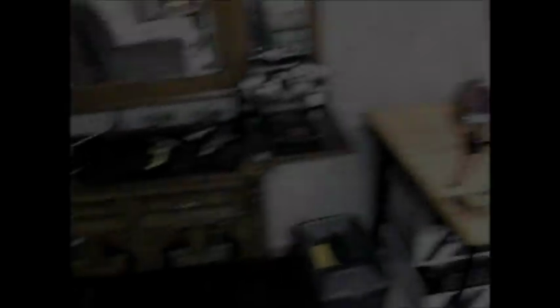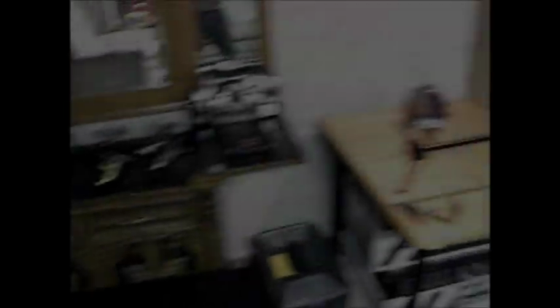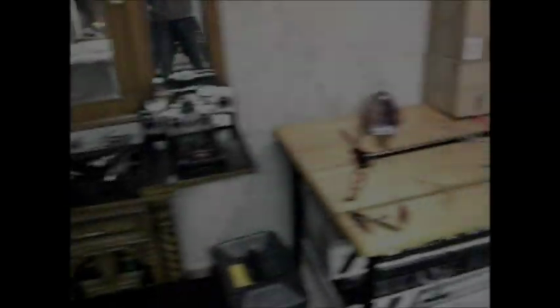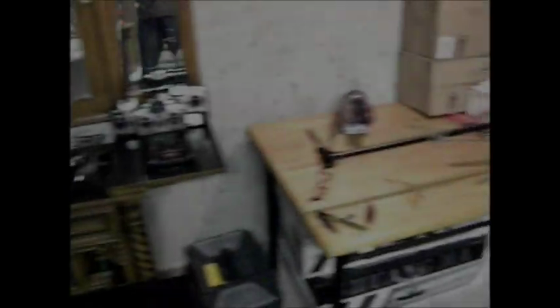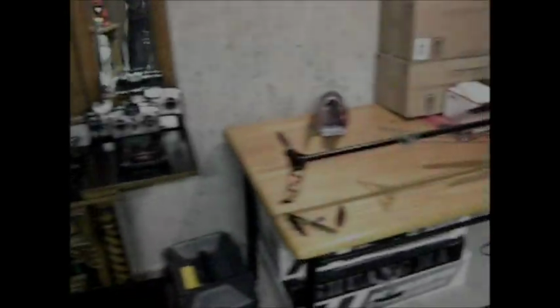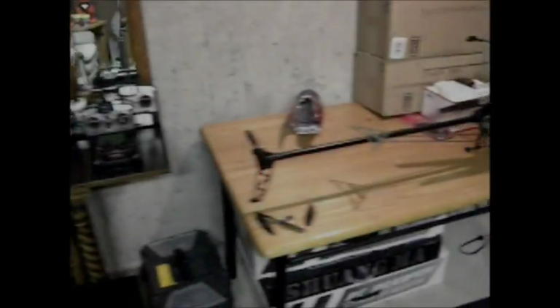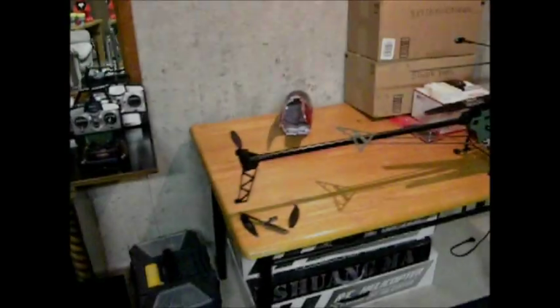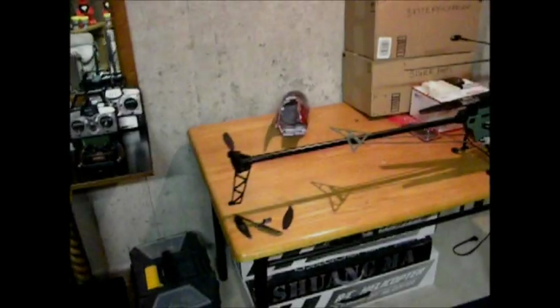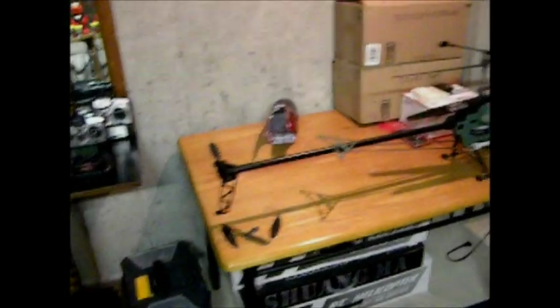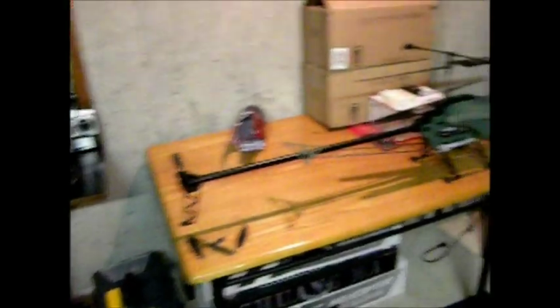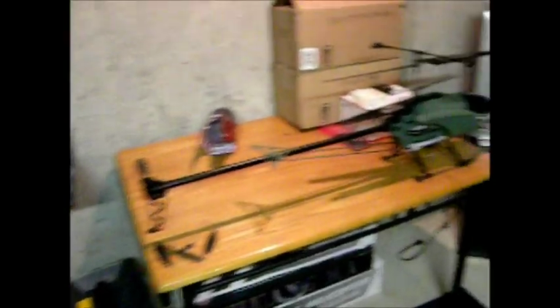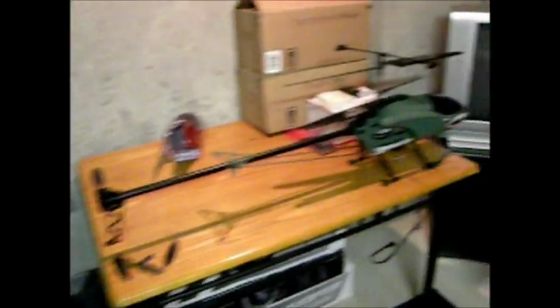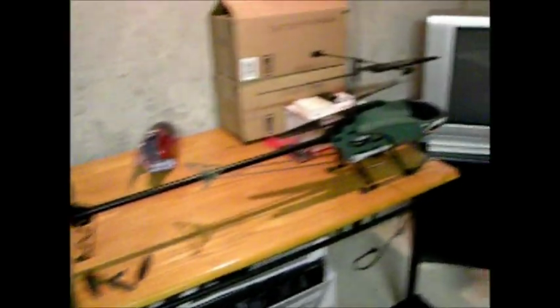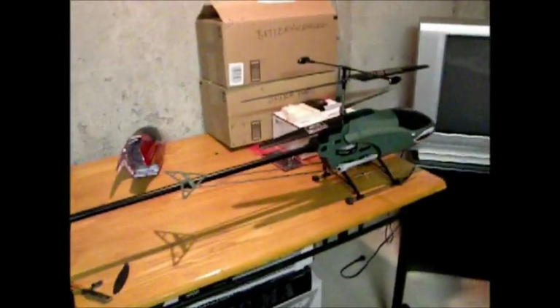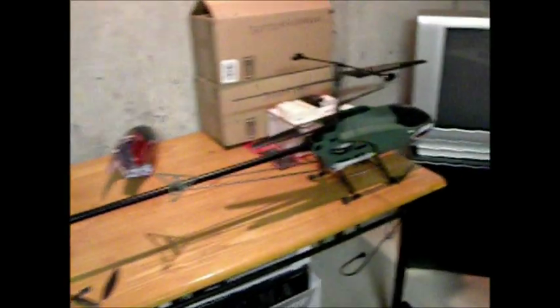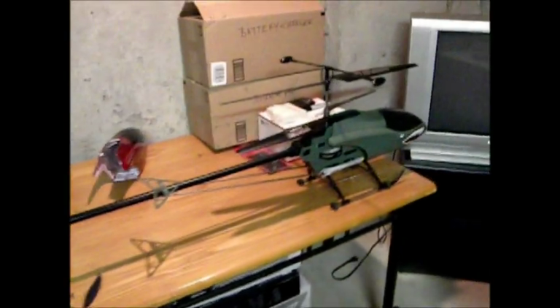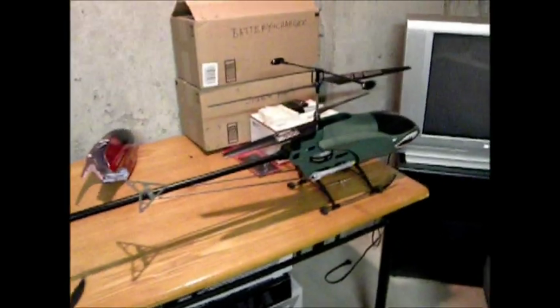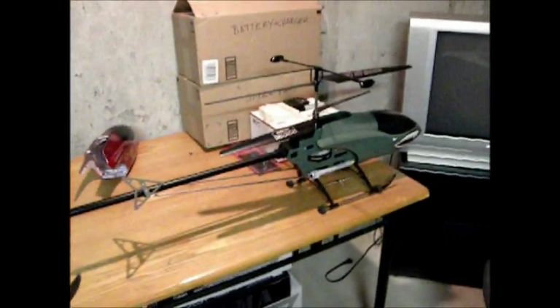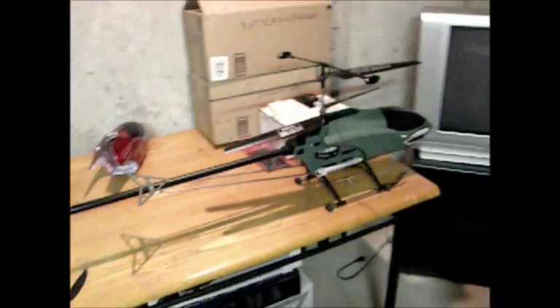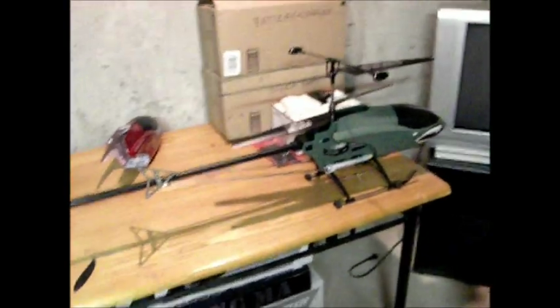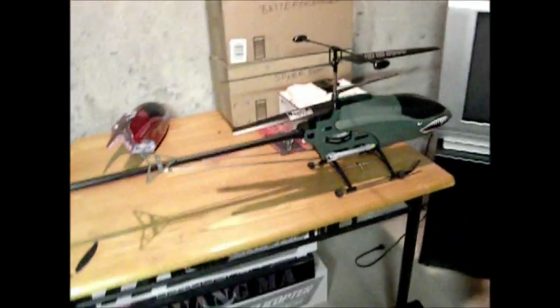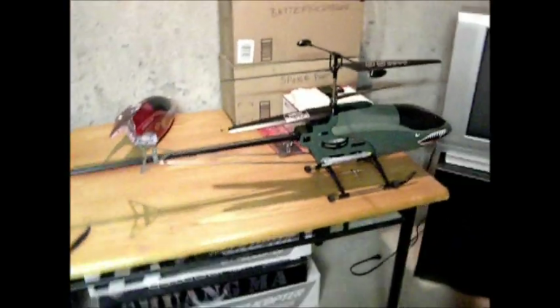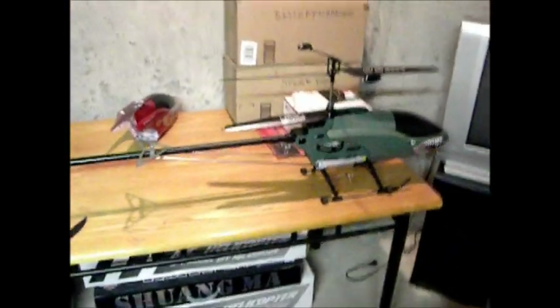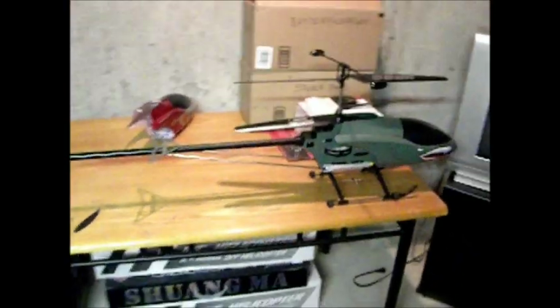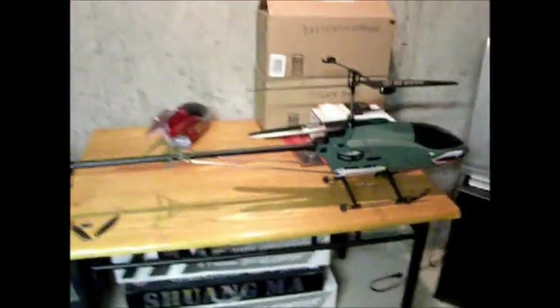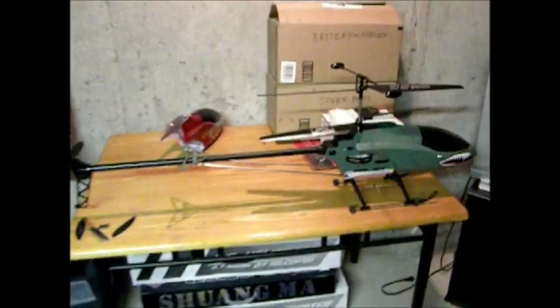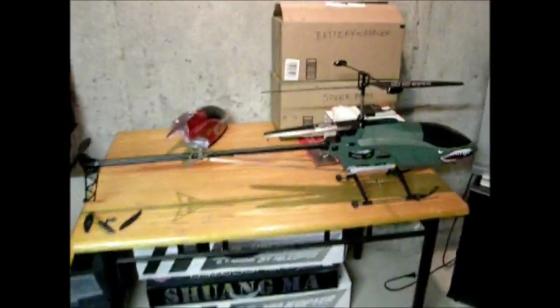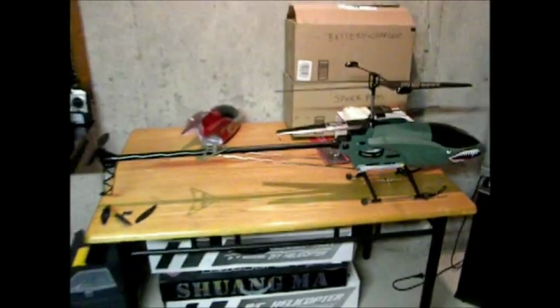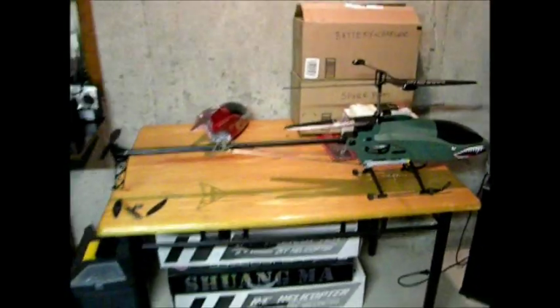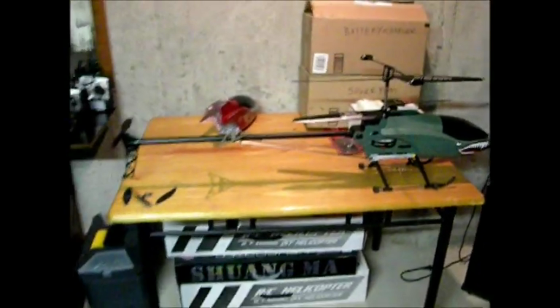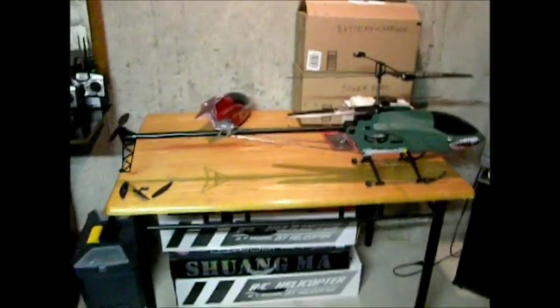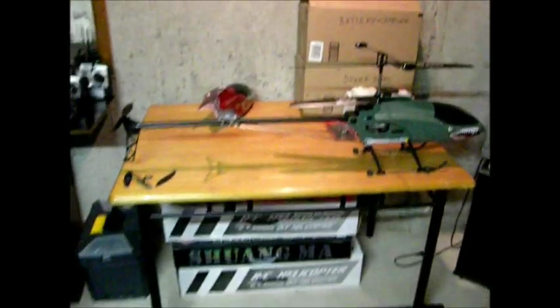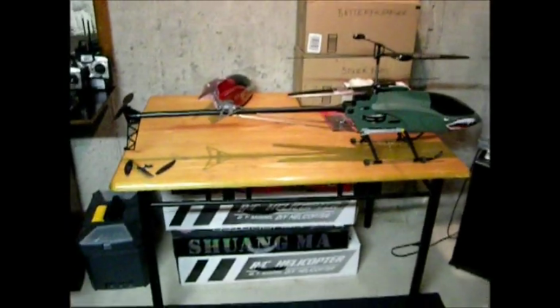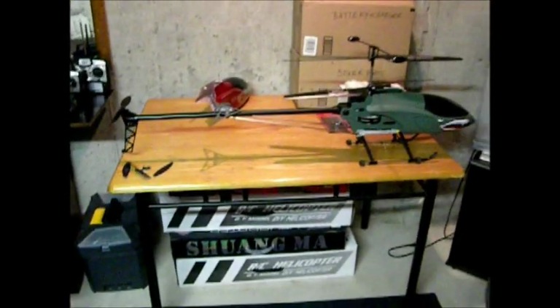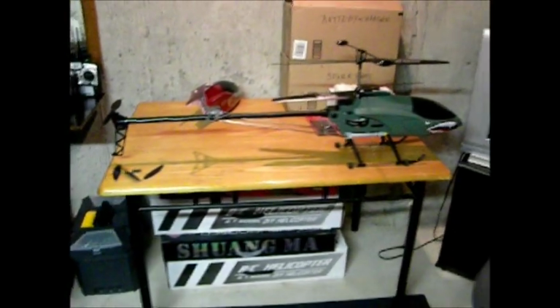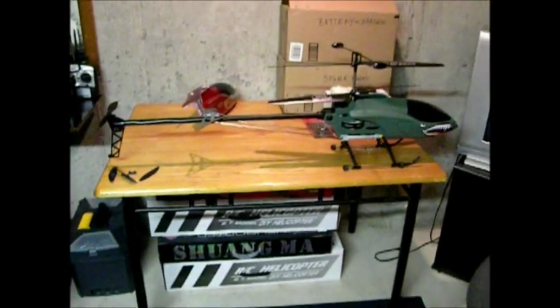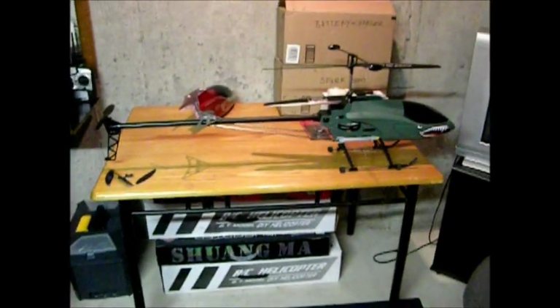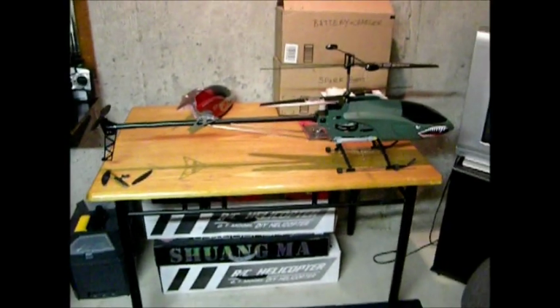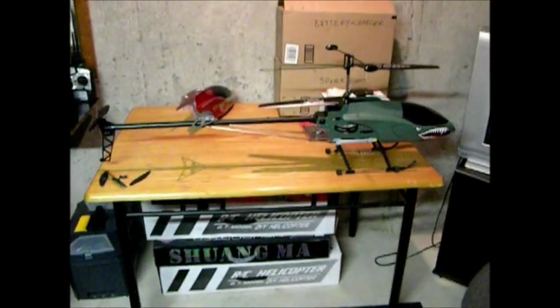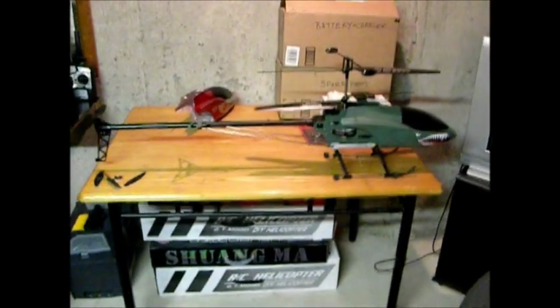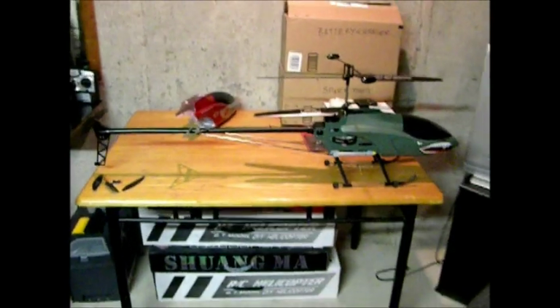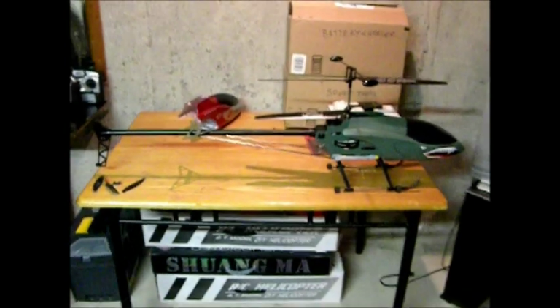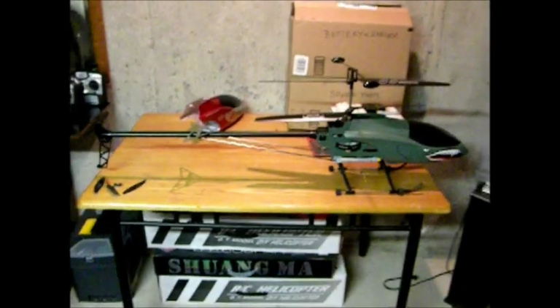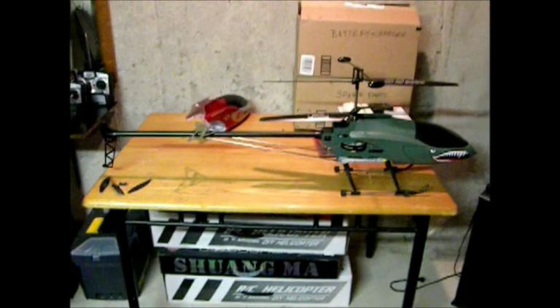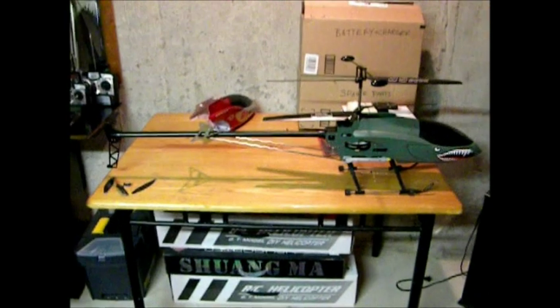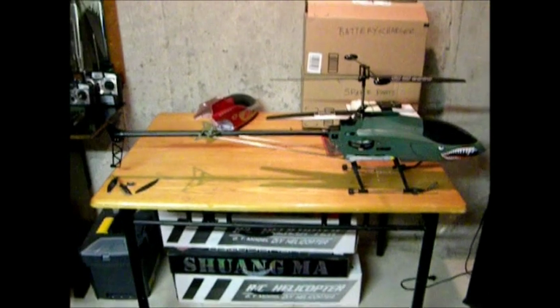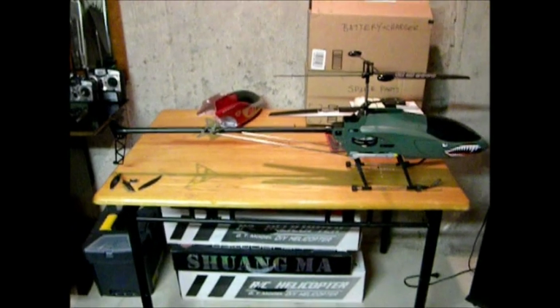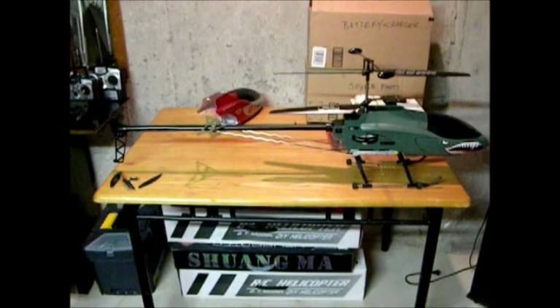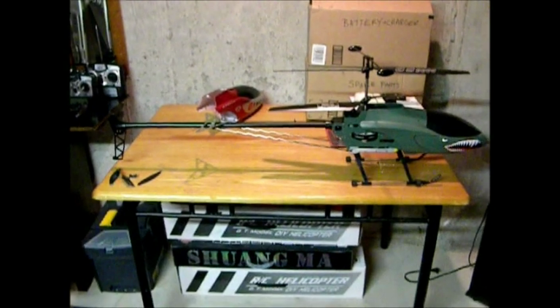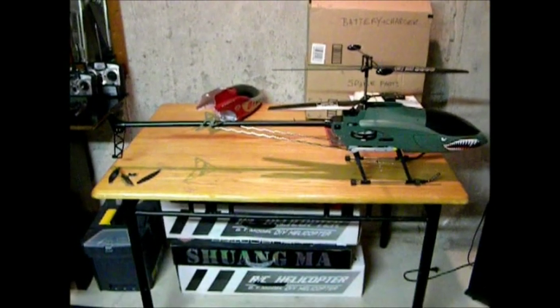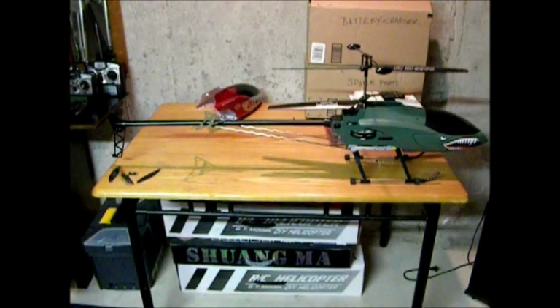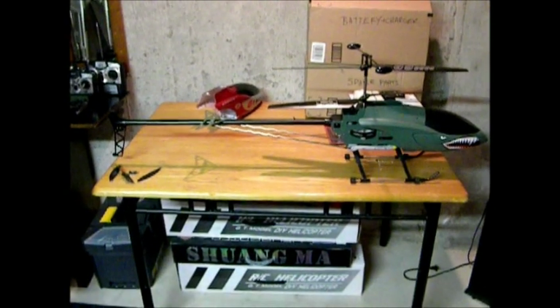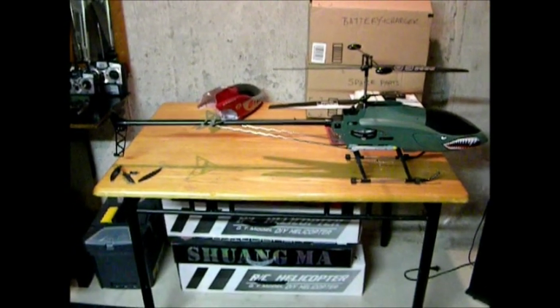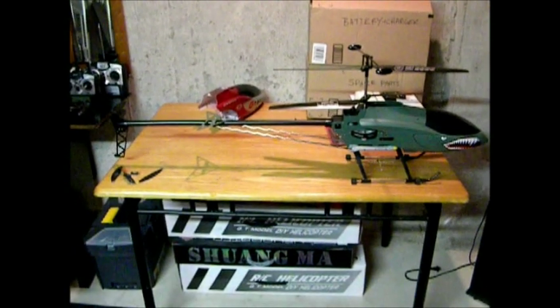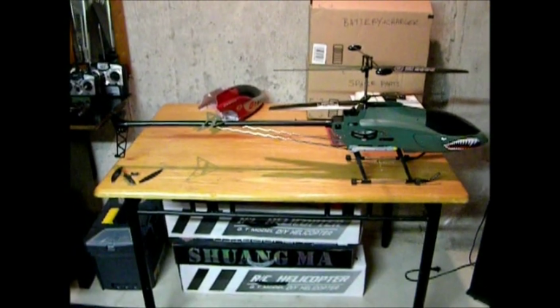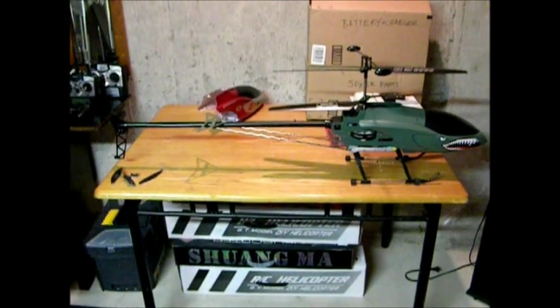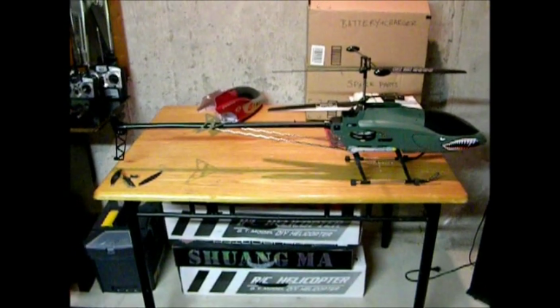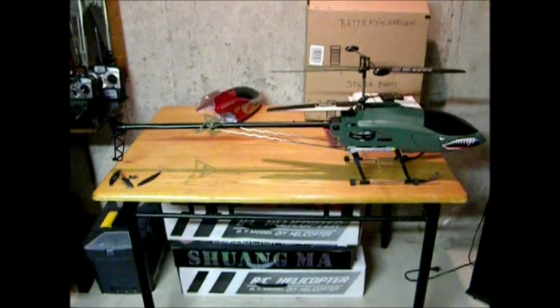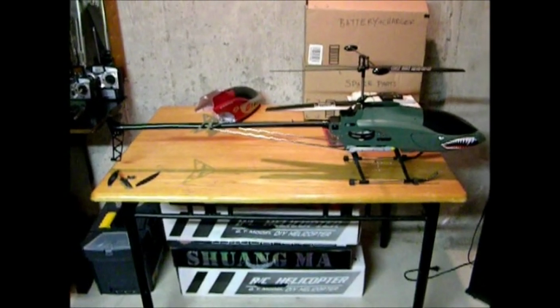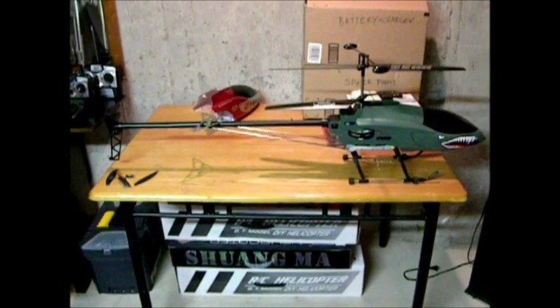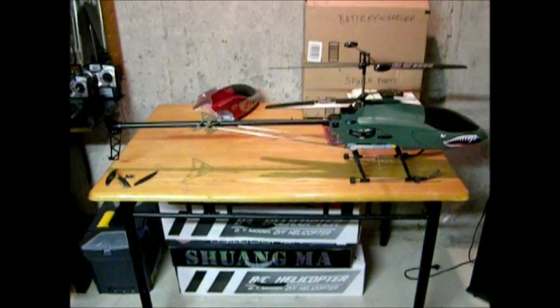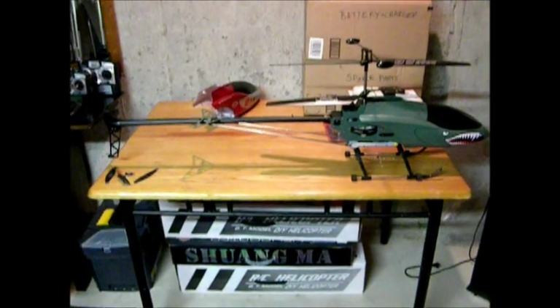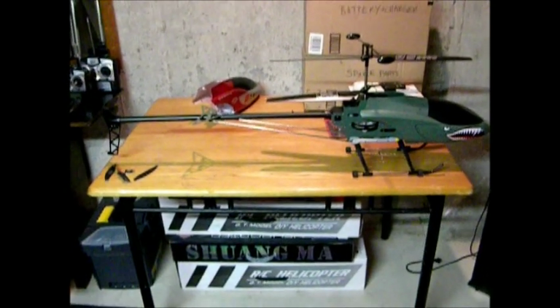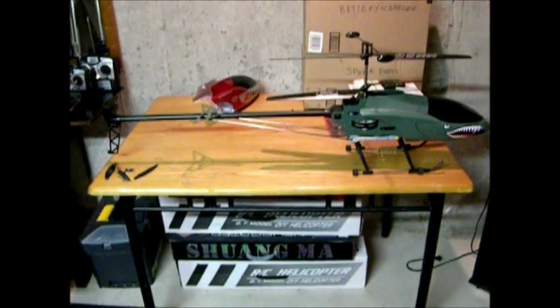Hey, what's up guys? This is HelicrafterRC. I'm doing a video about my QS8006GT.